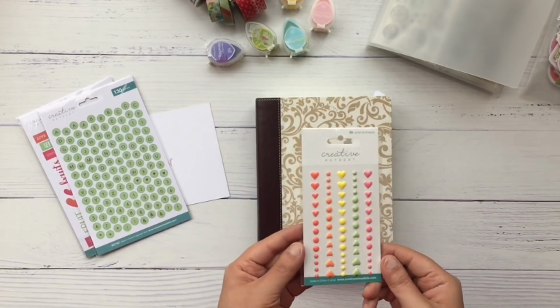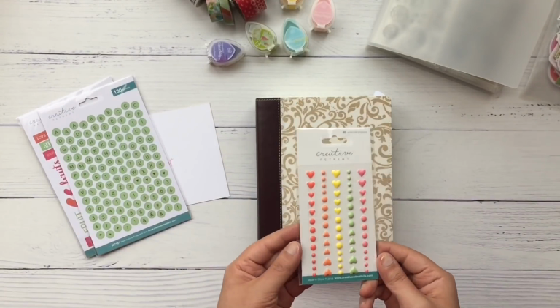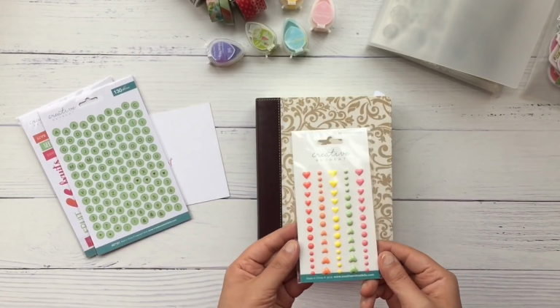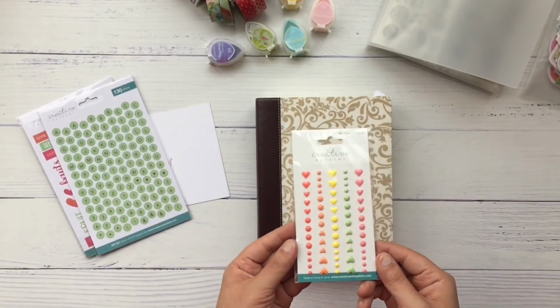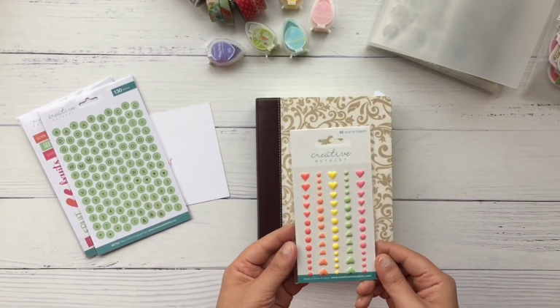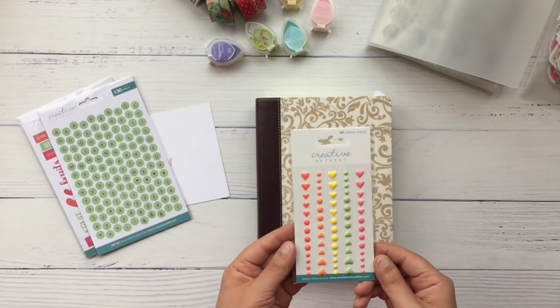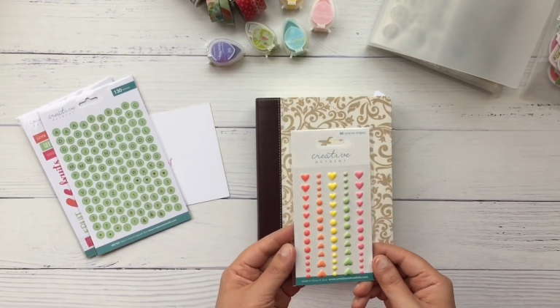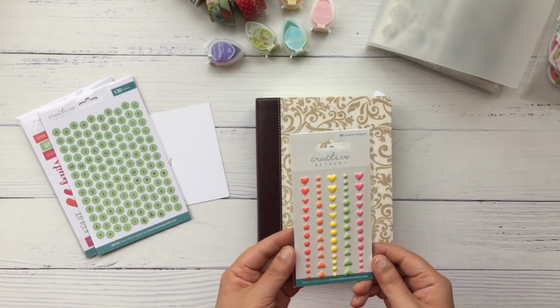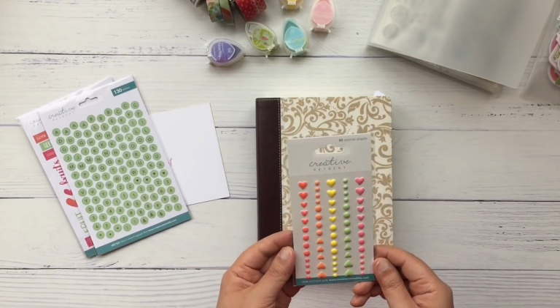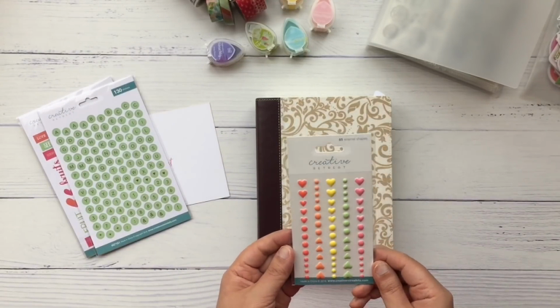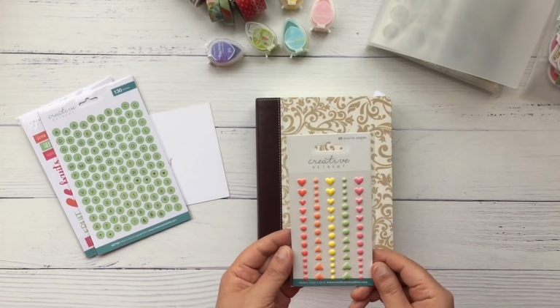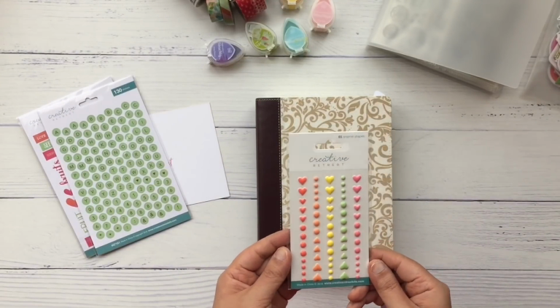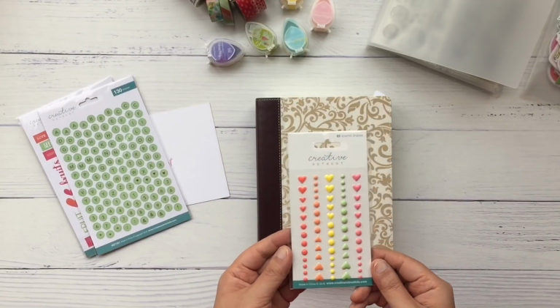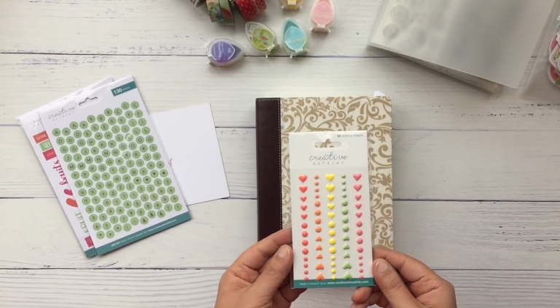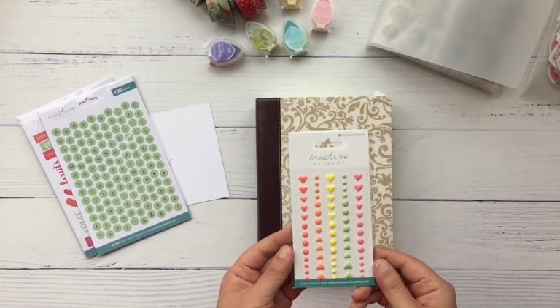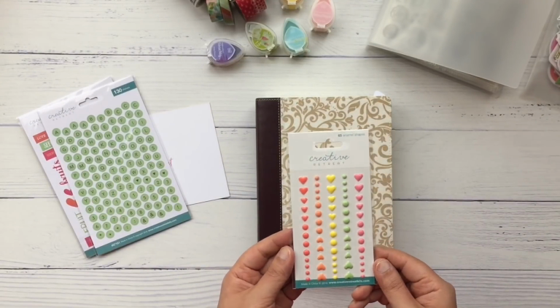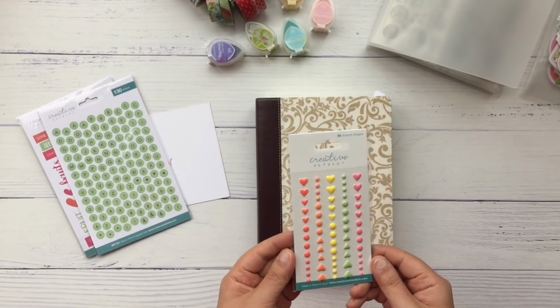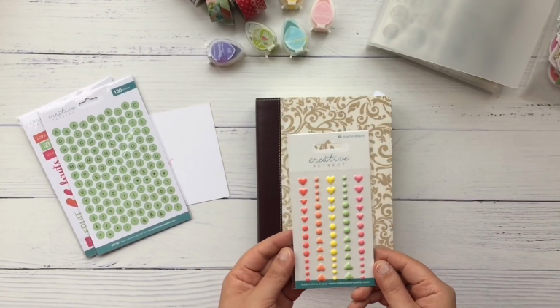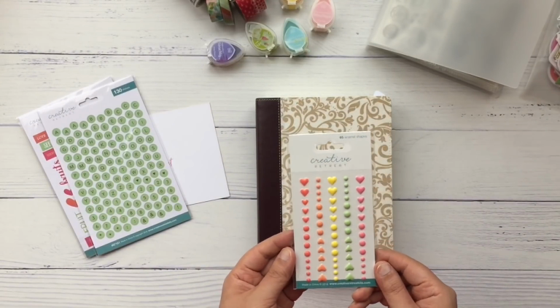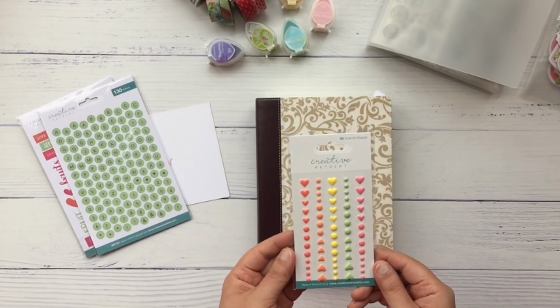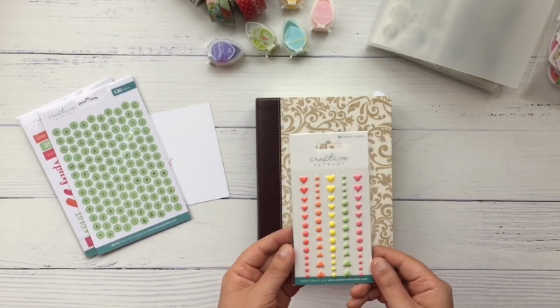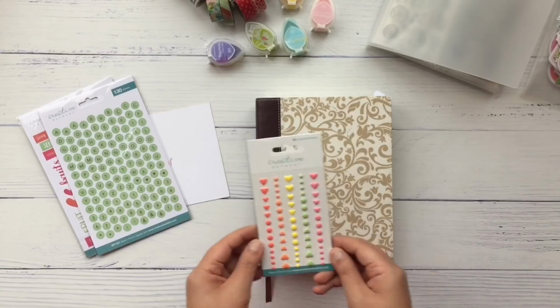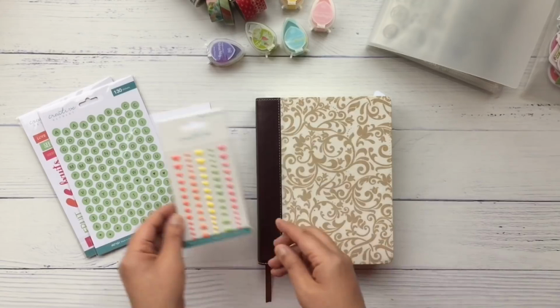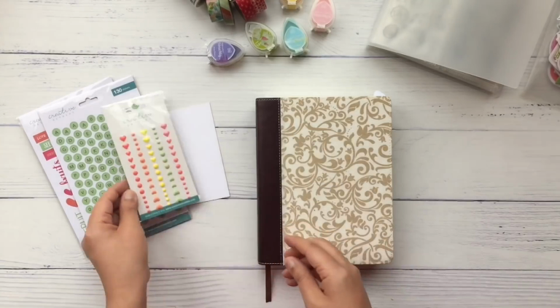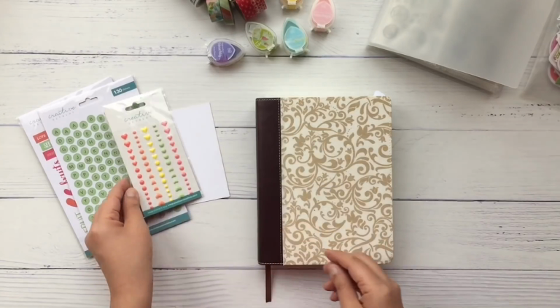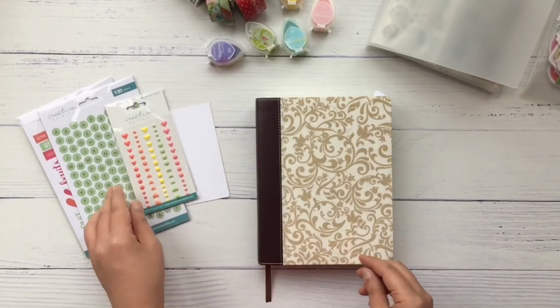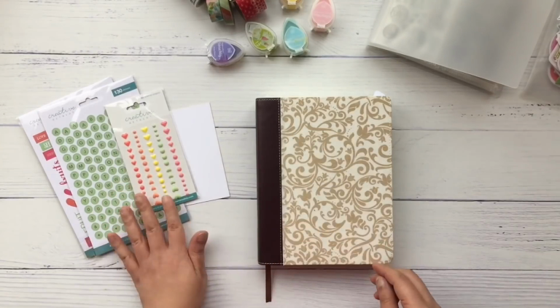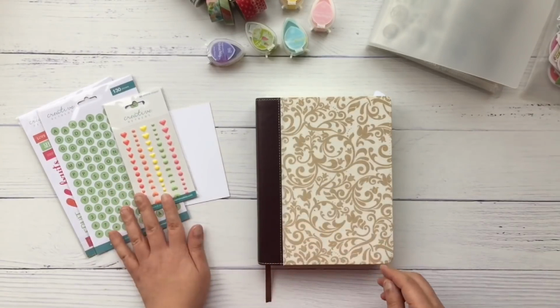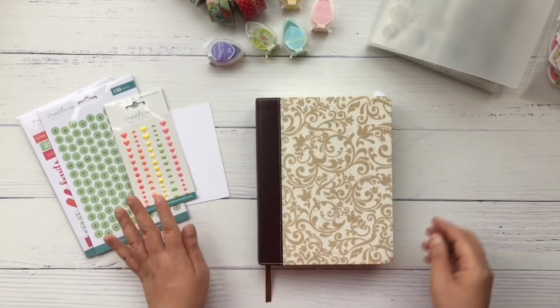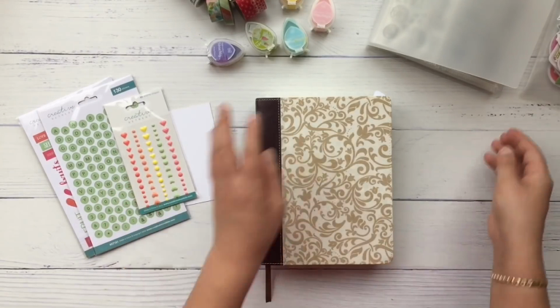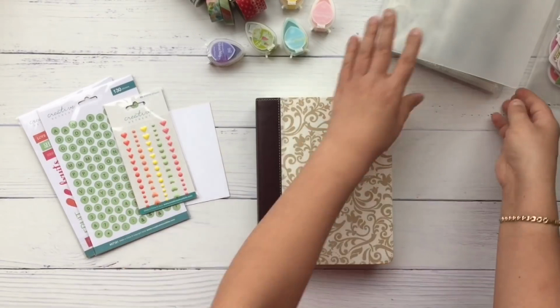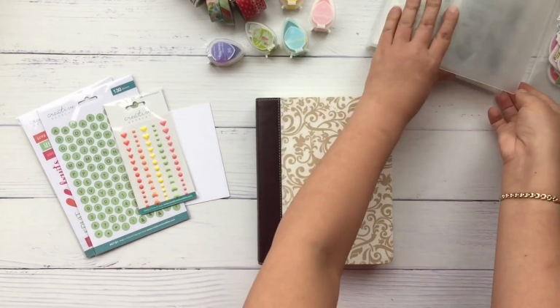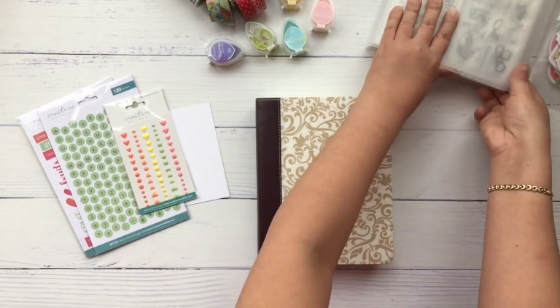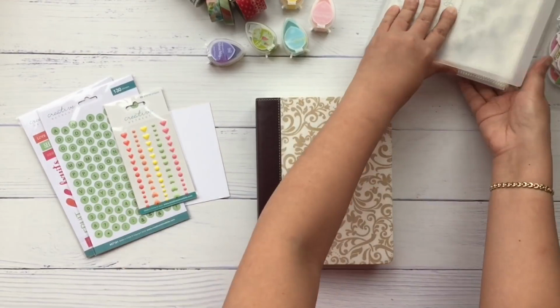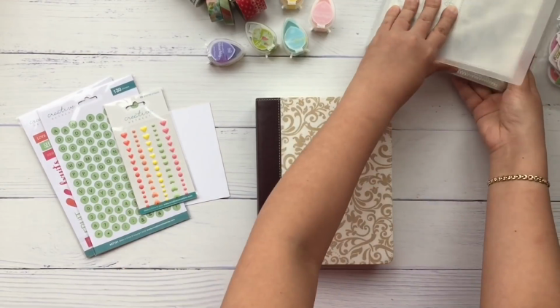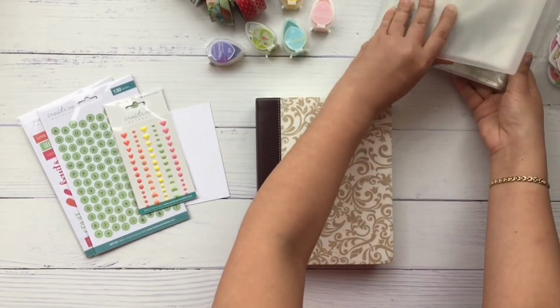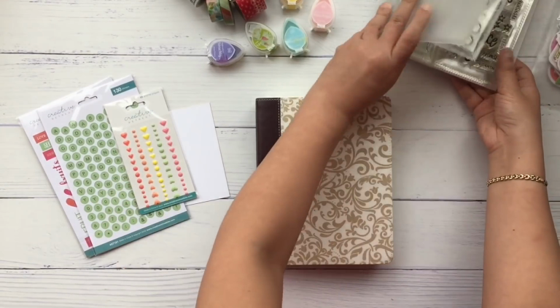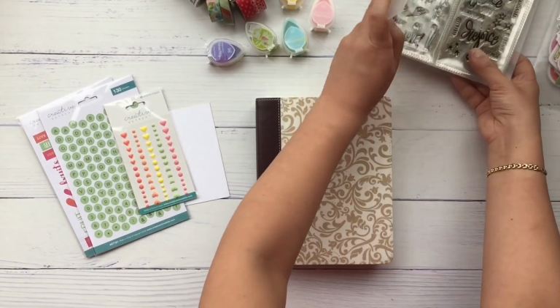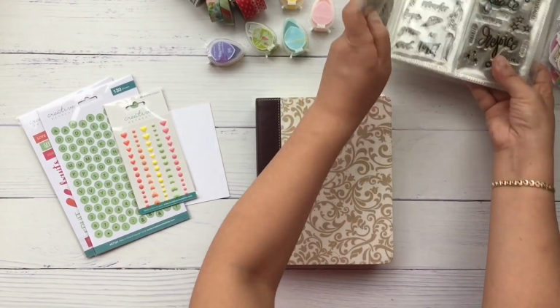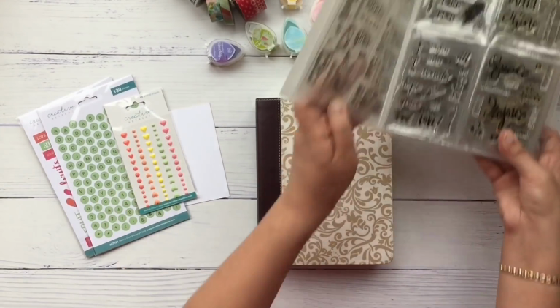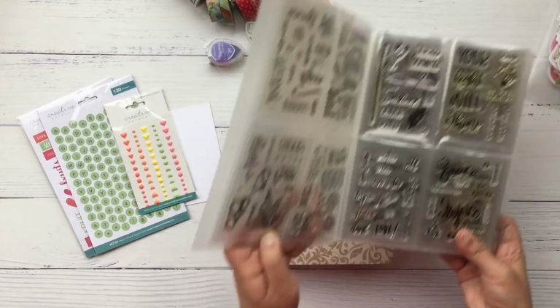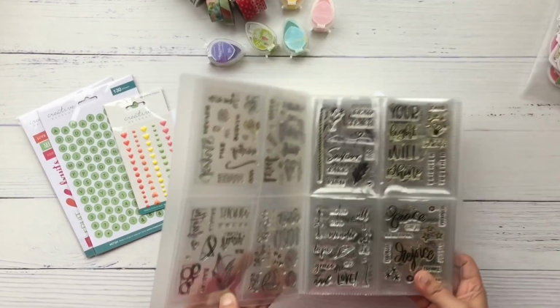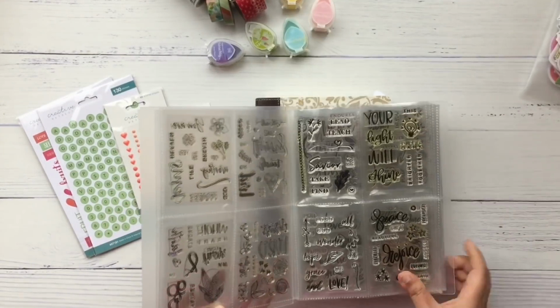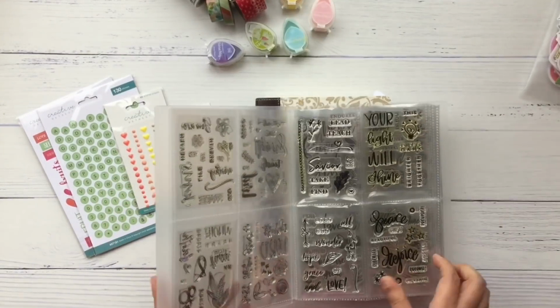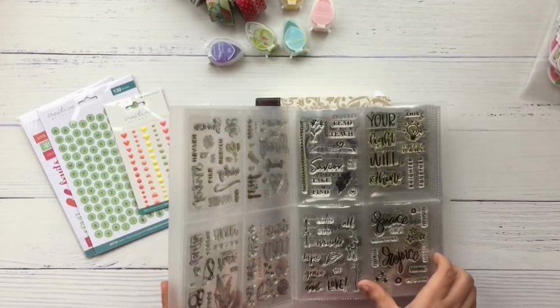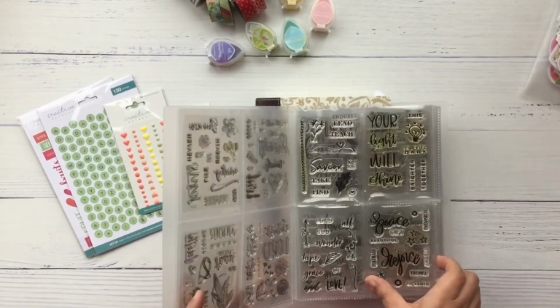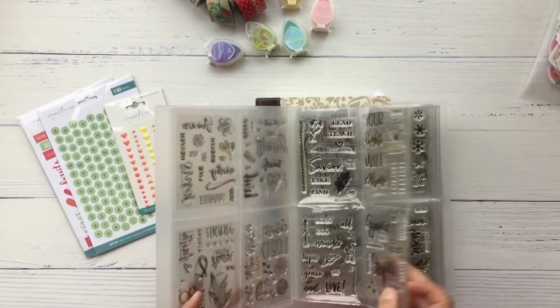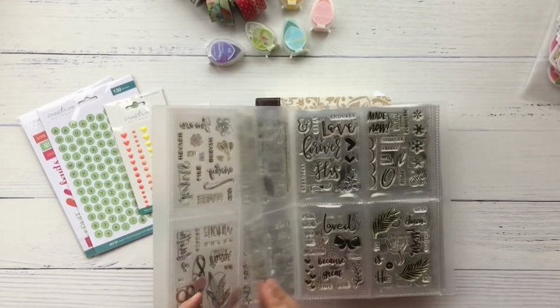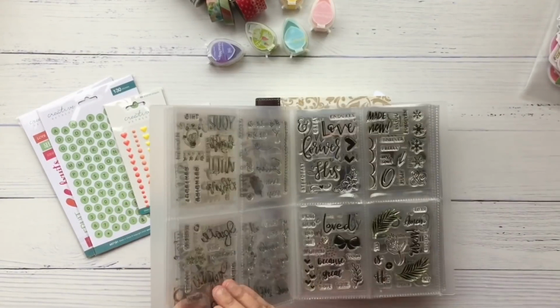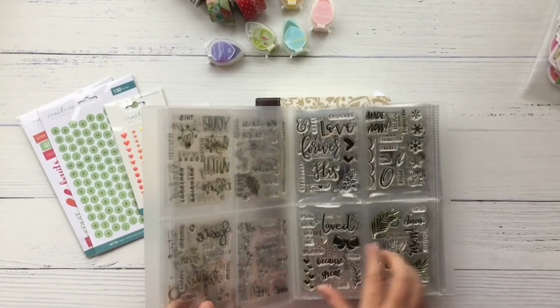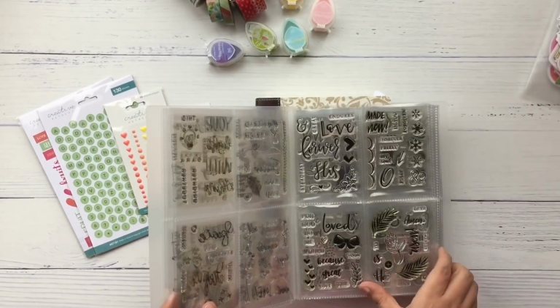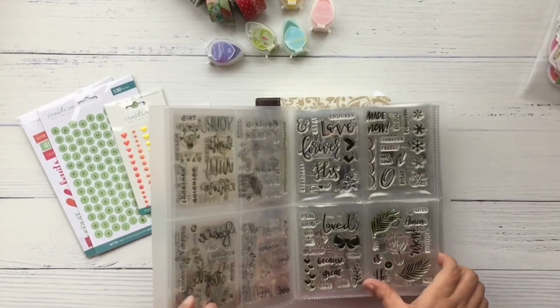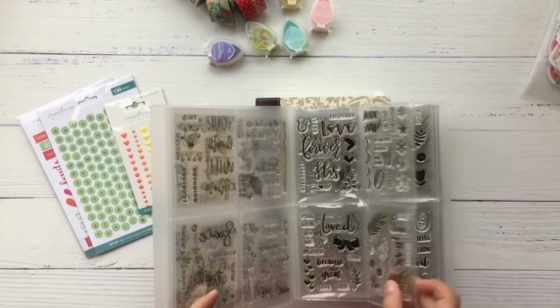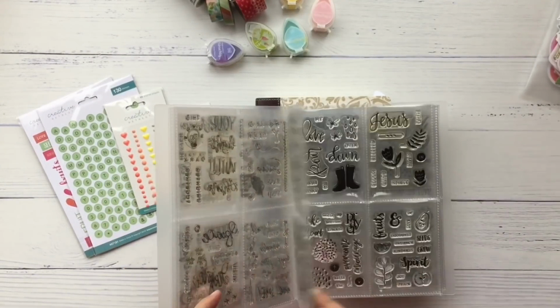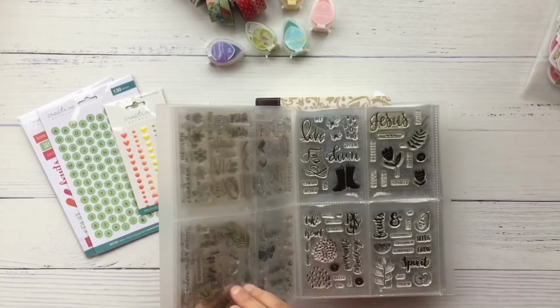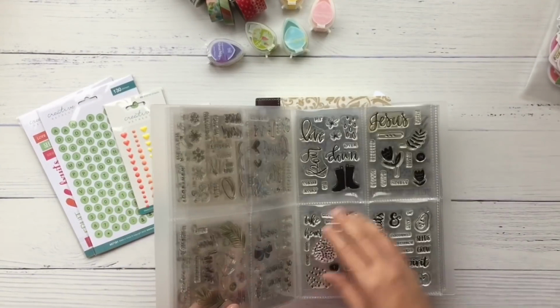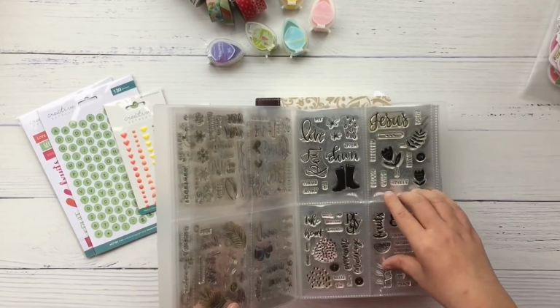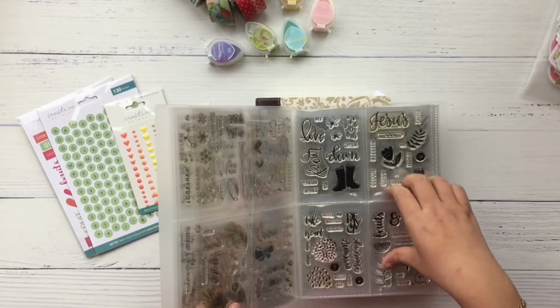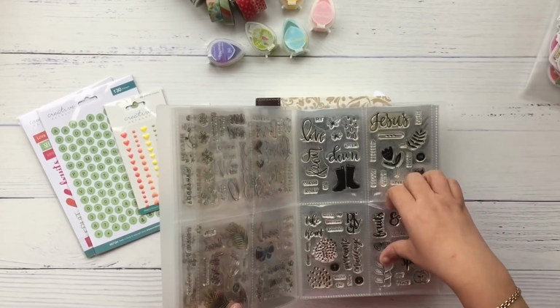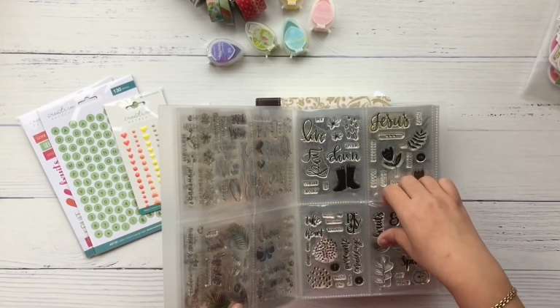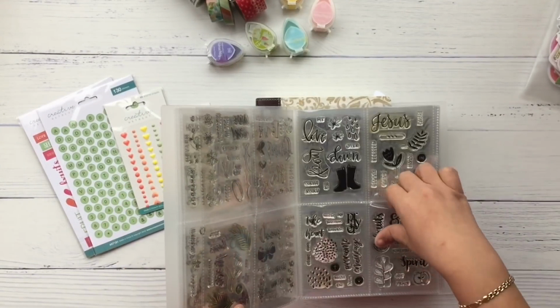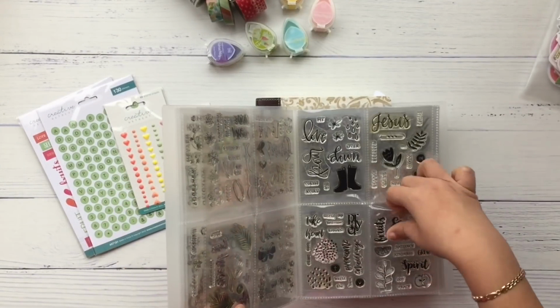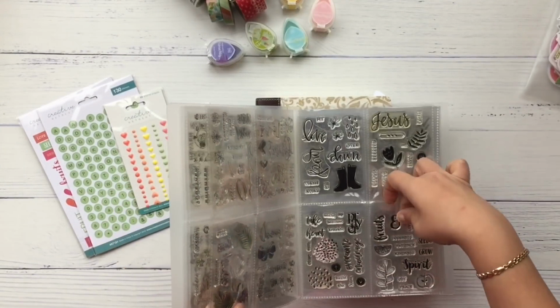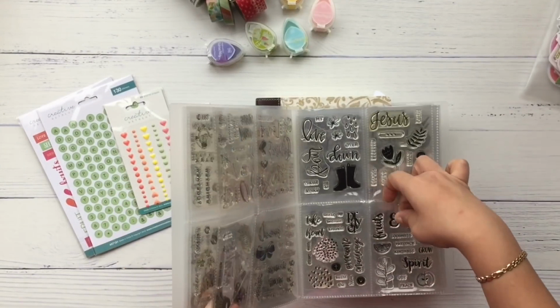And instead of Boeclips this month you get a set of enamel stickers in hearts and circles in these beautiful colors.